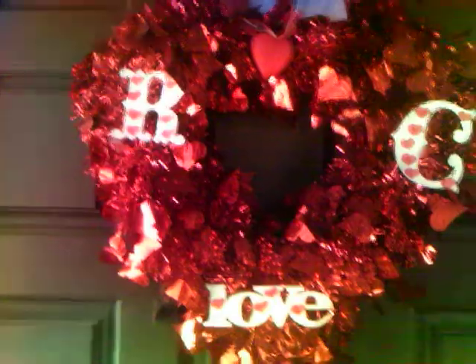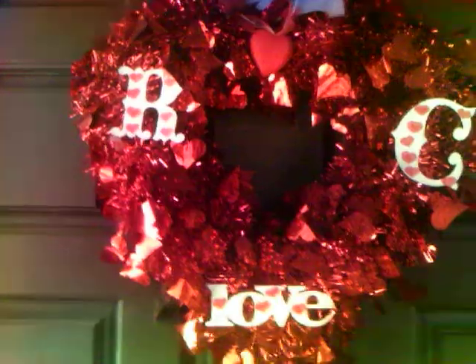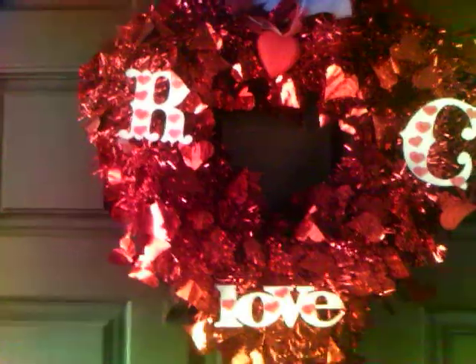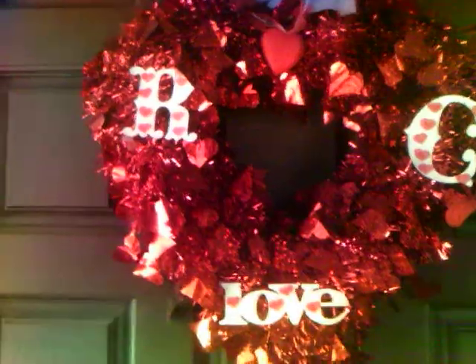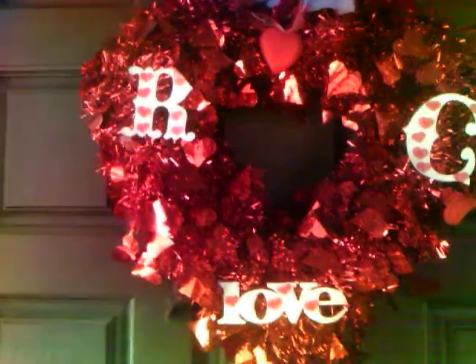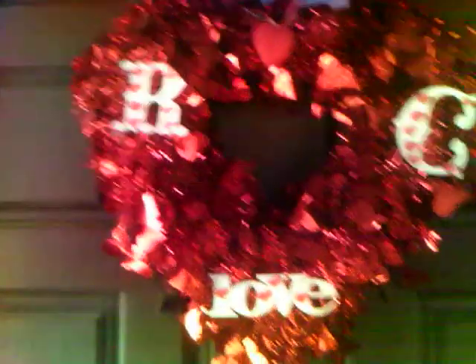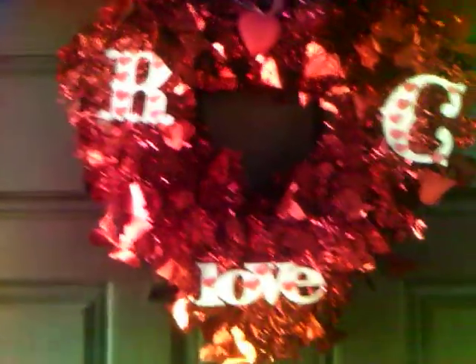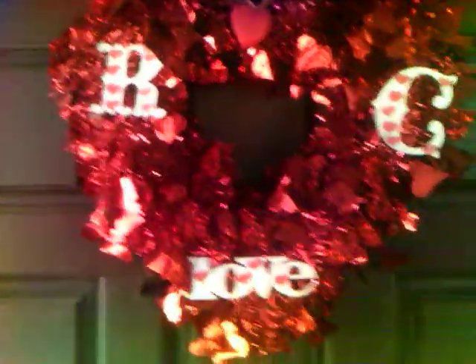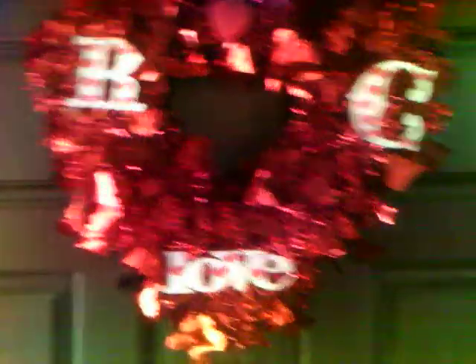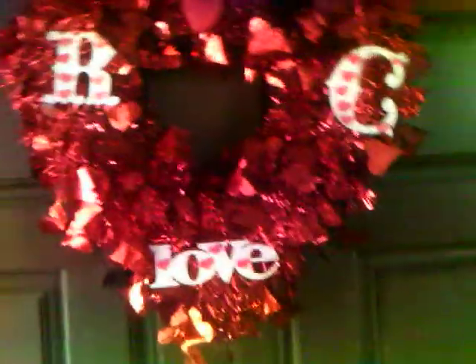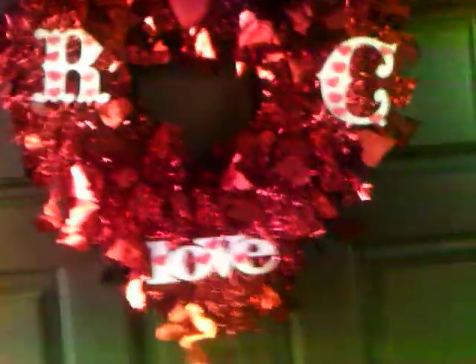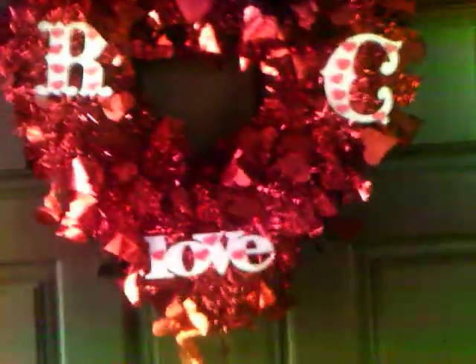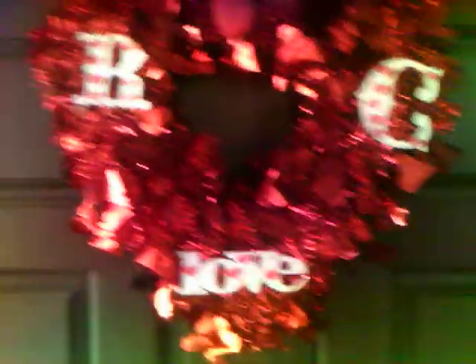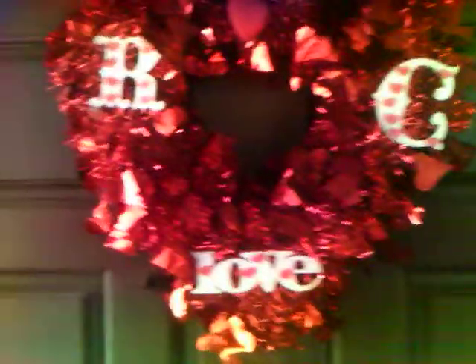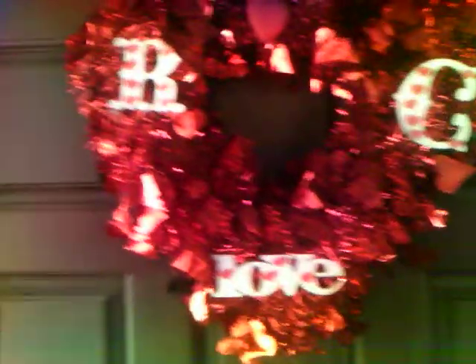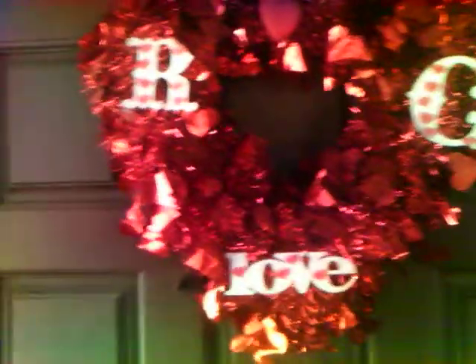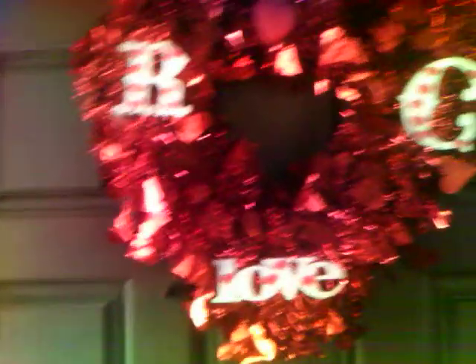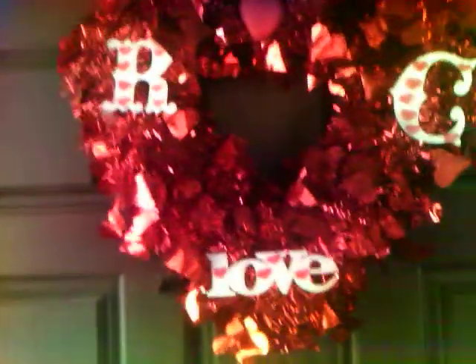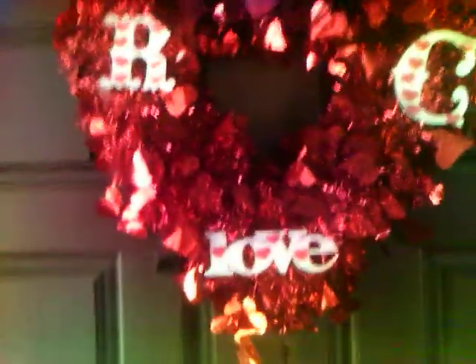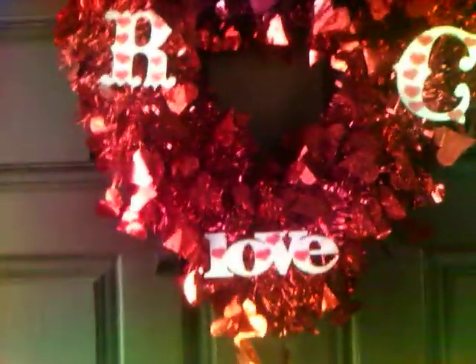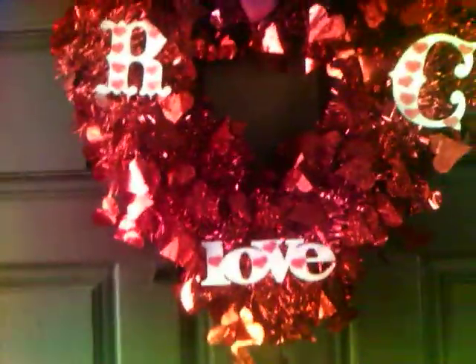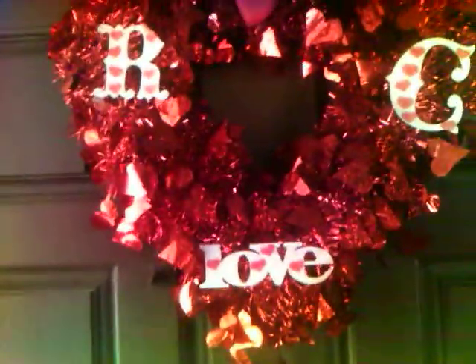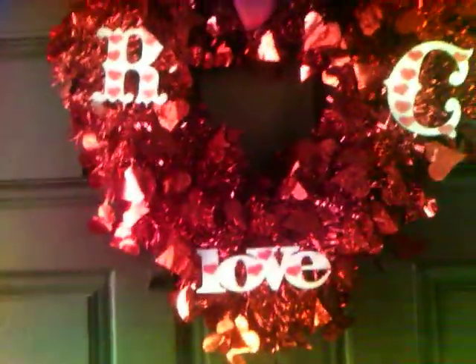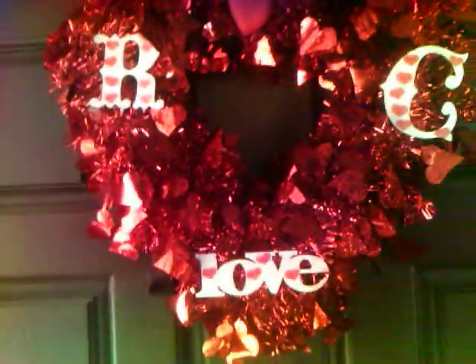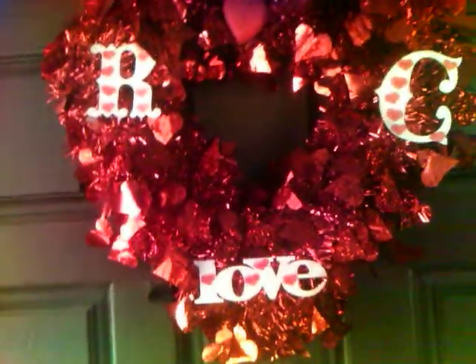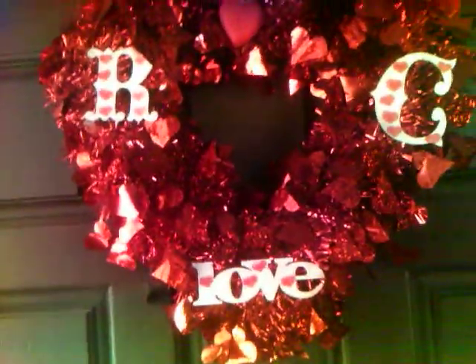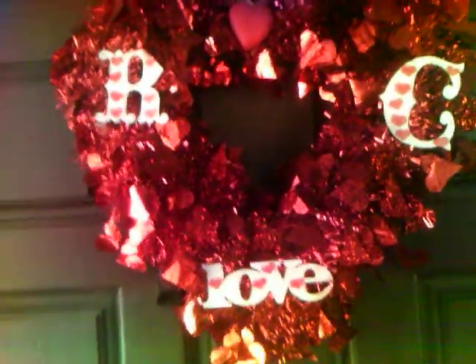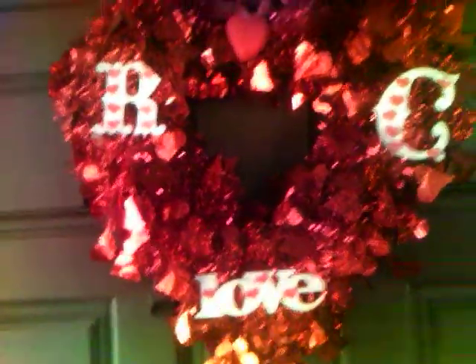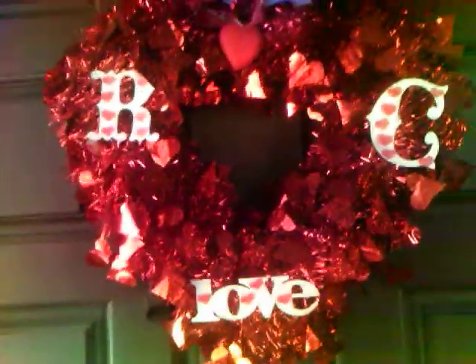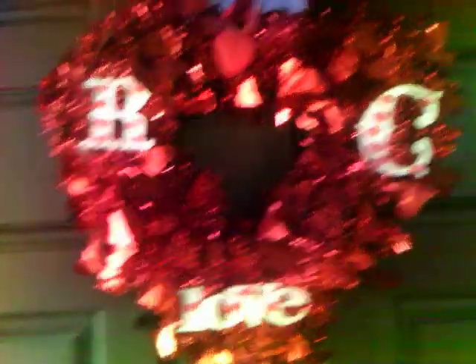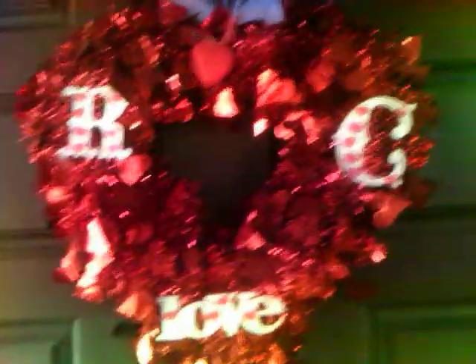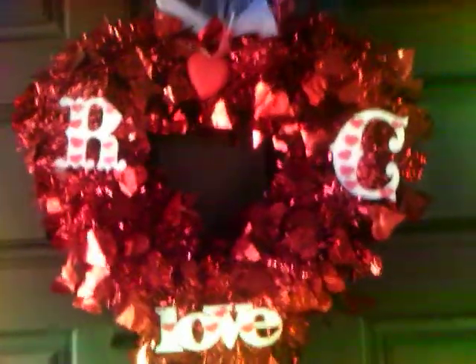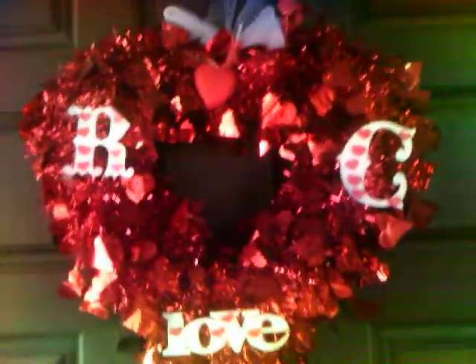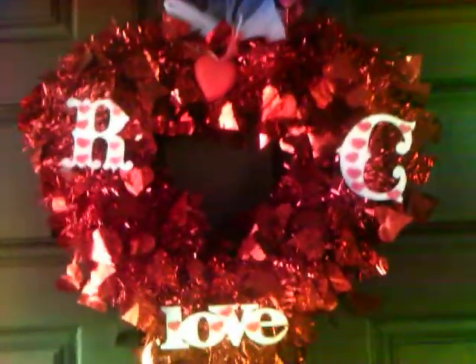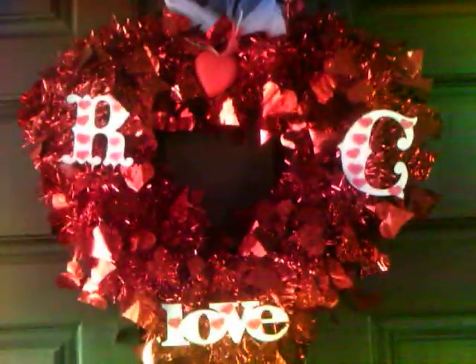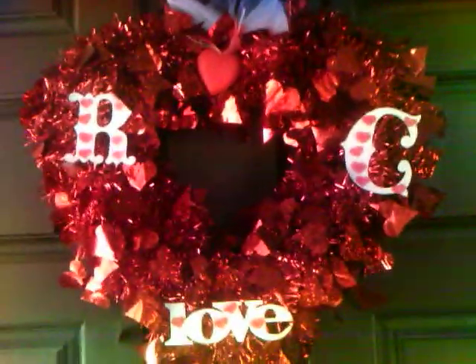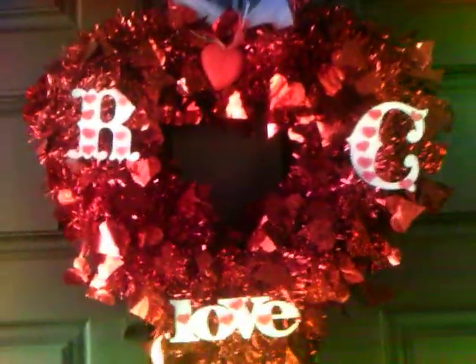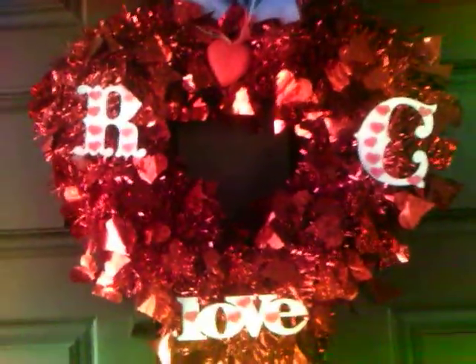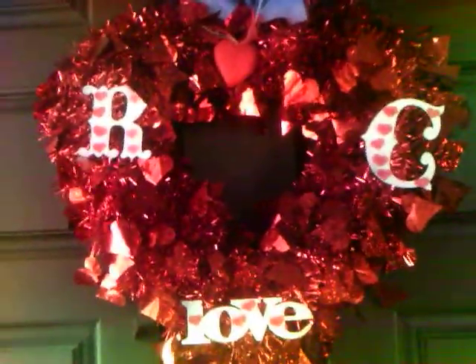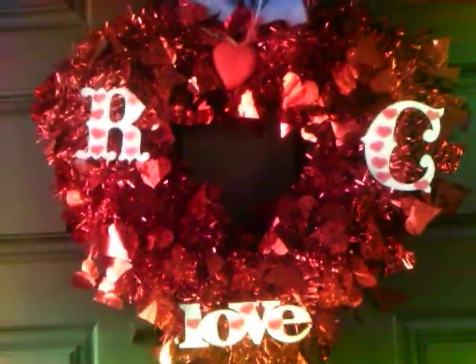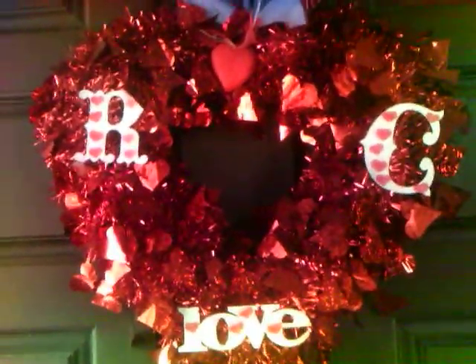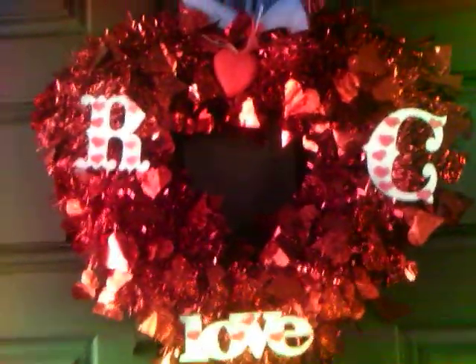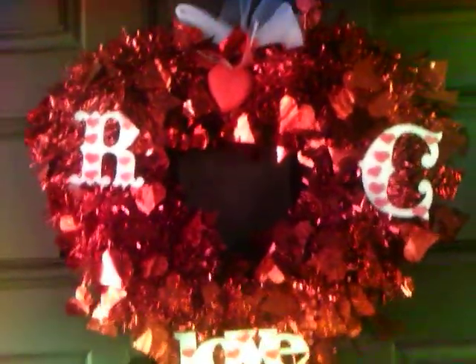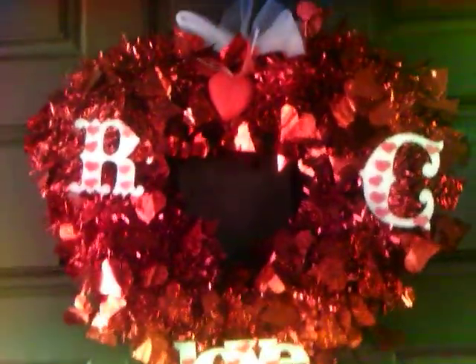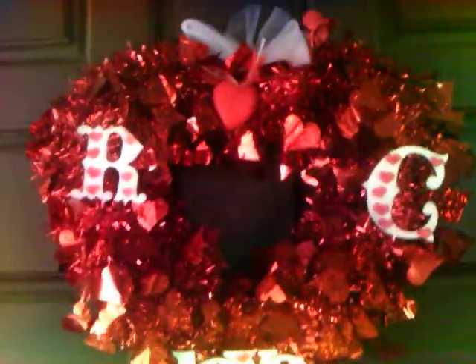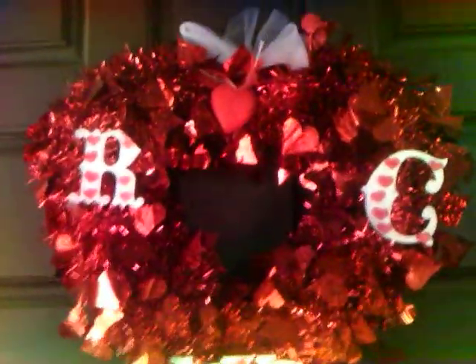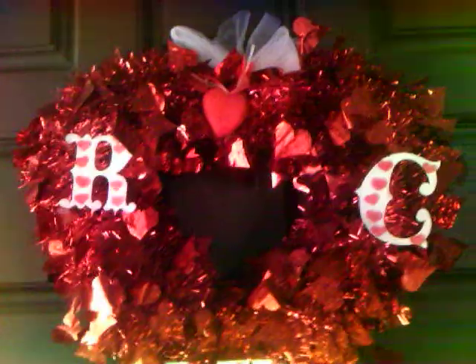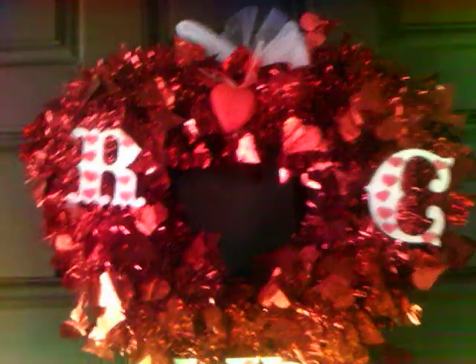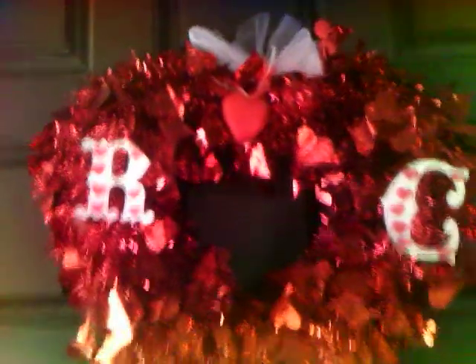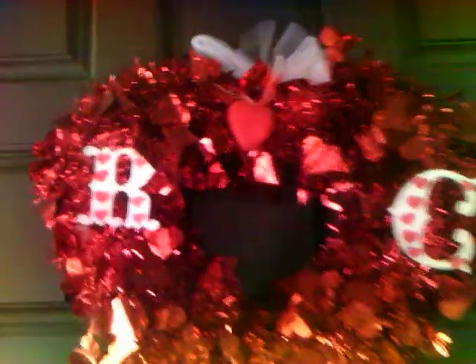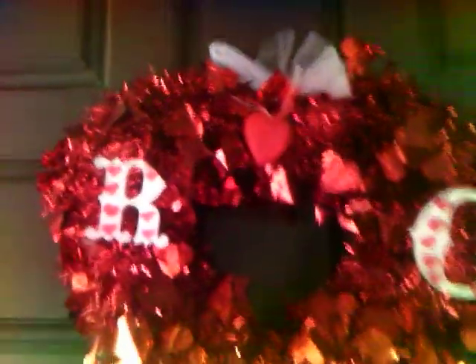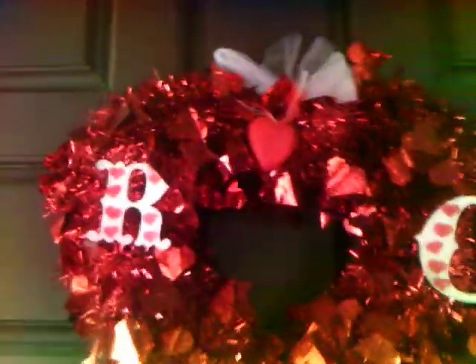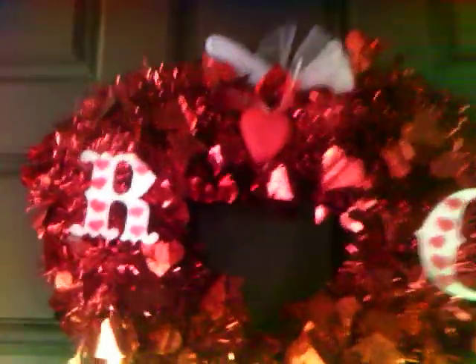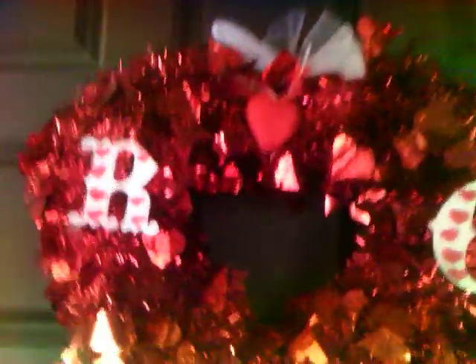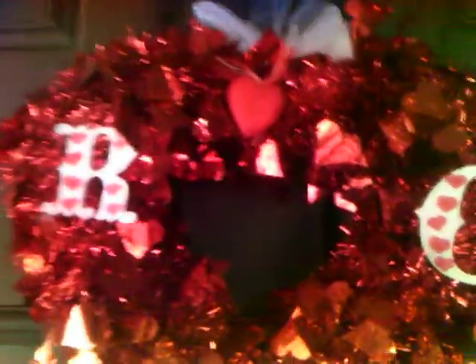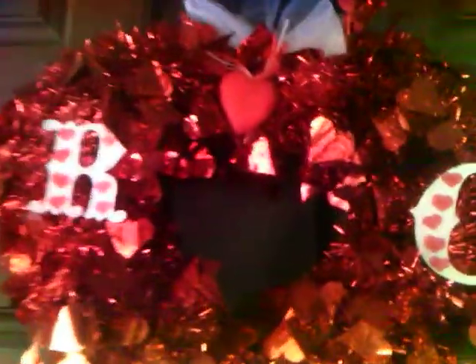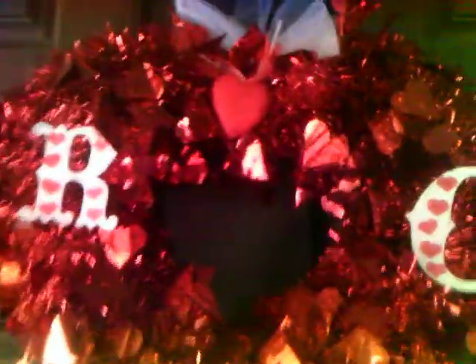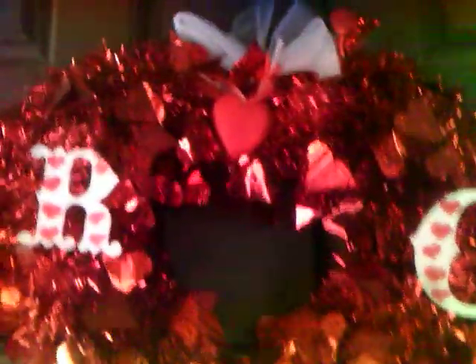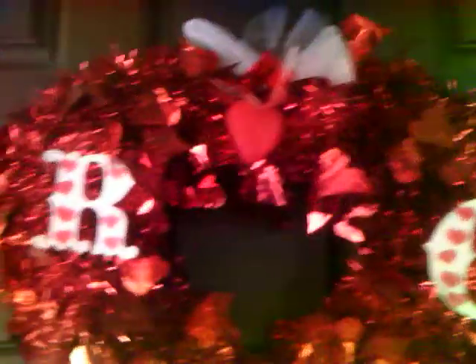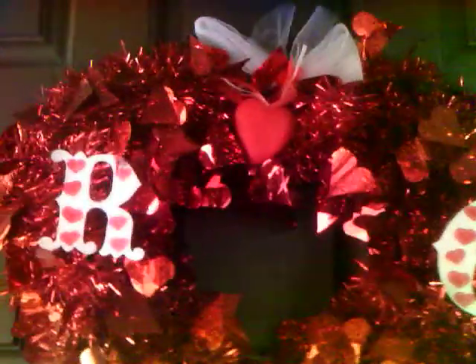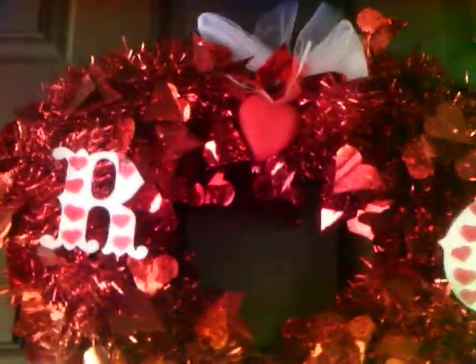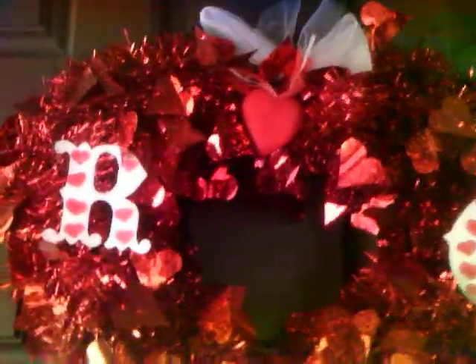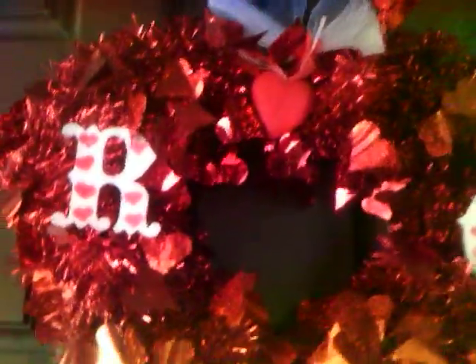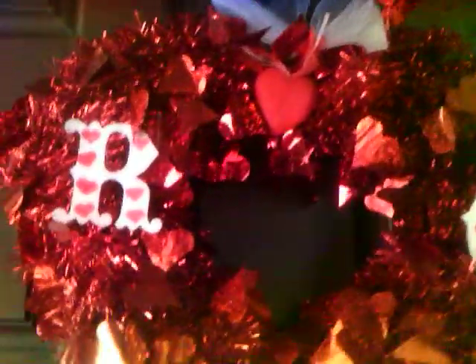Hello everyone, I have a Valentine's wreath that I want to share with you. This is hanging on my front door.